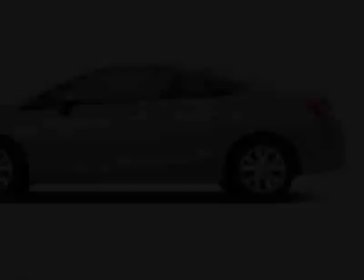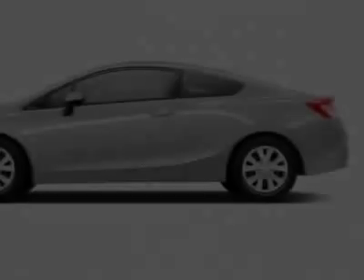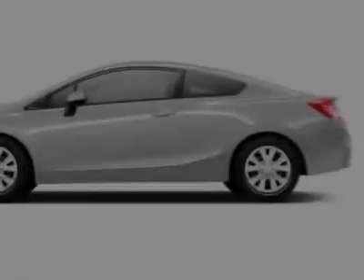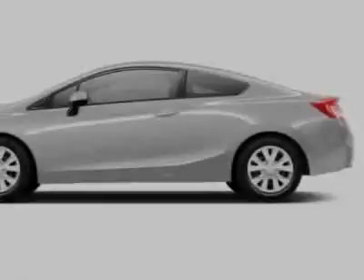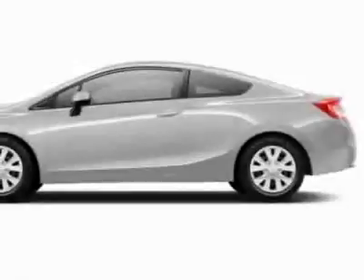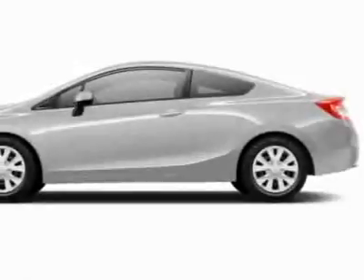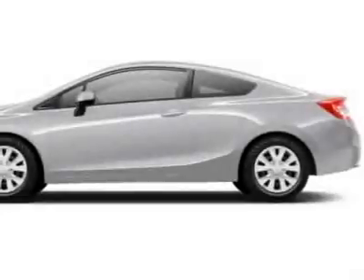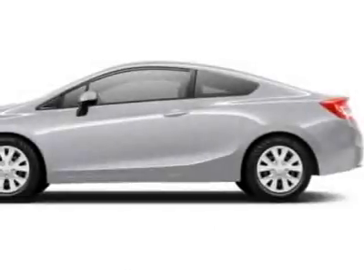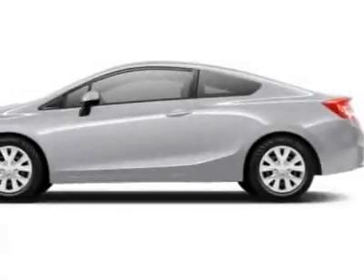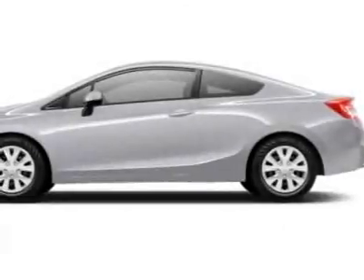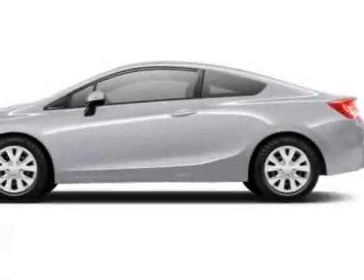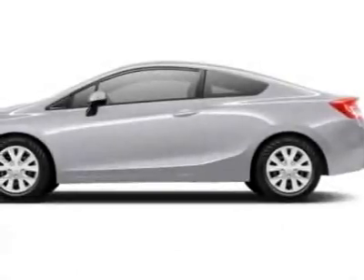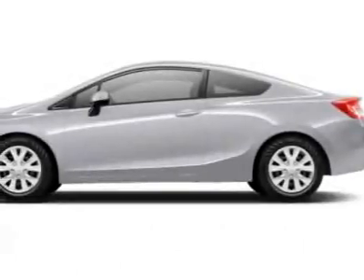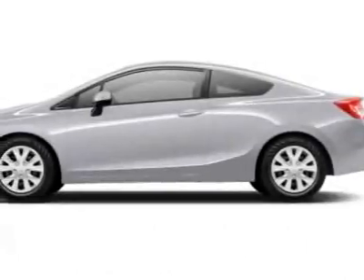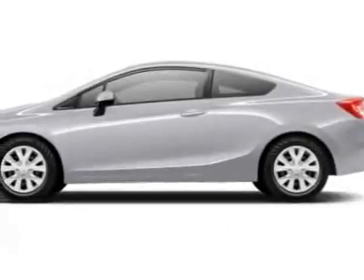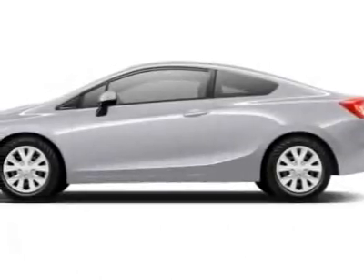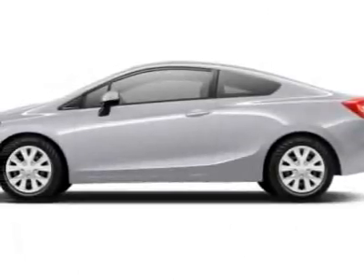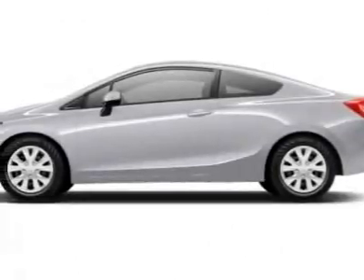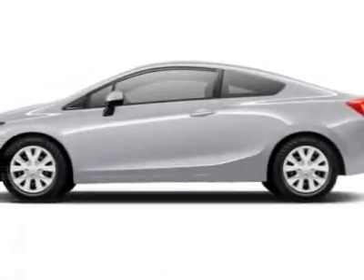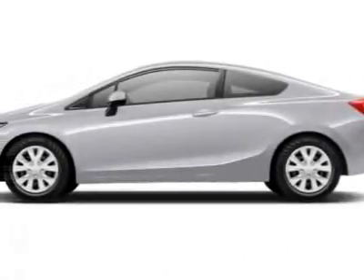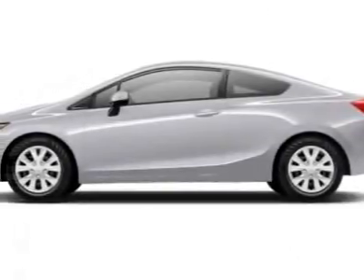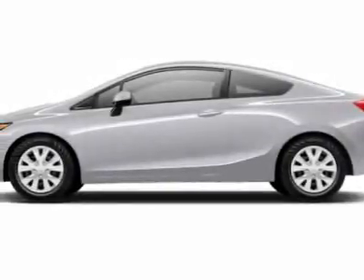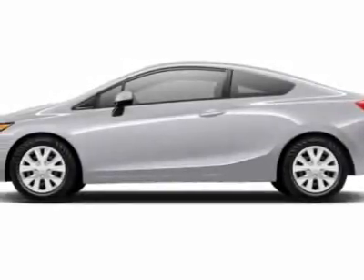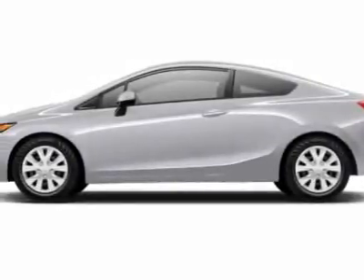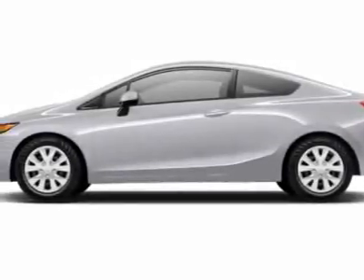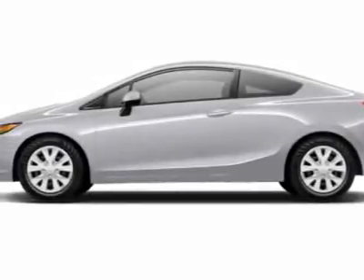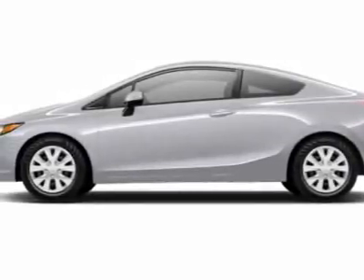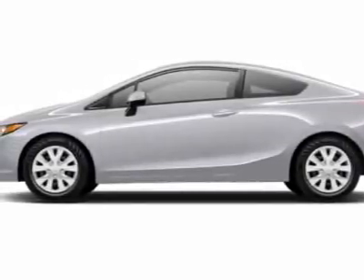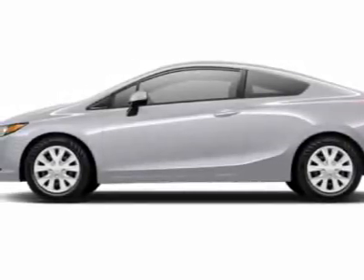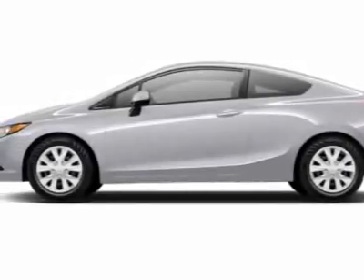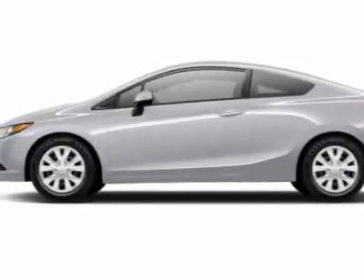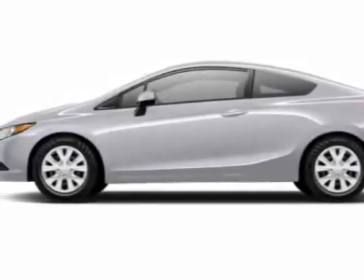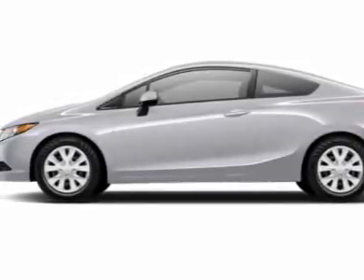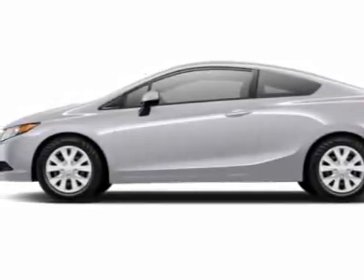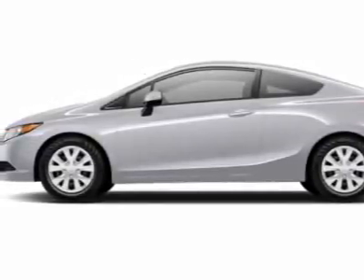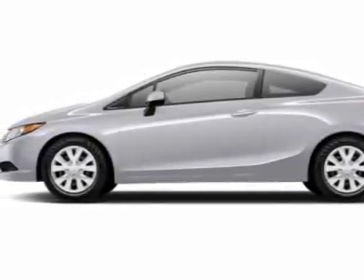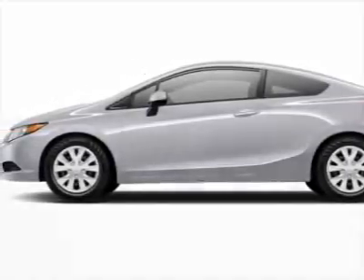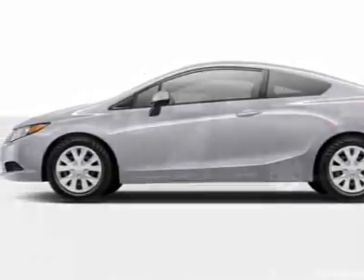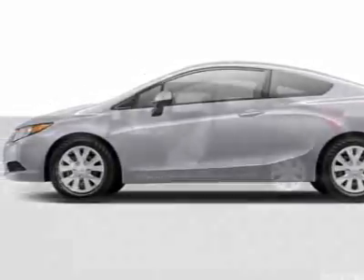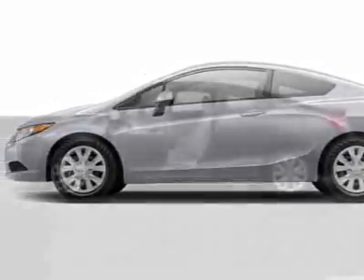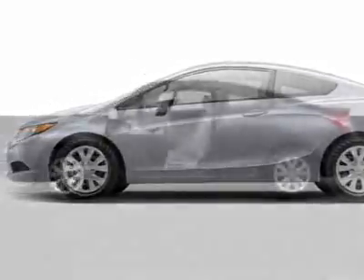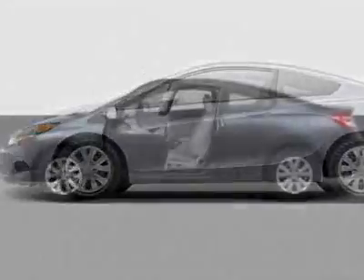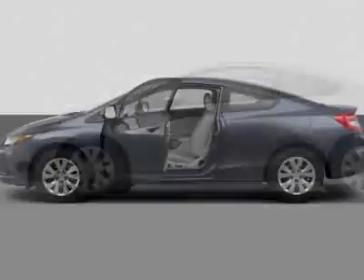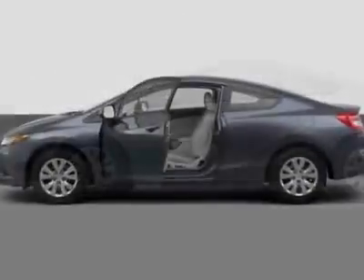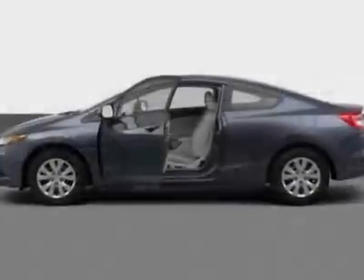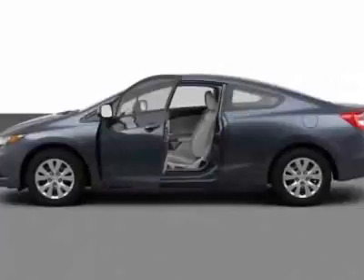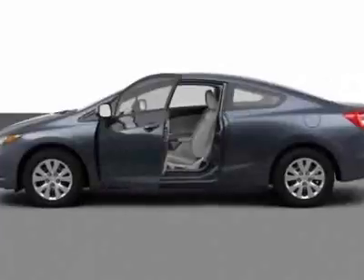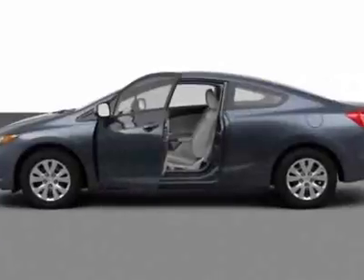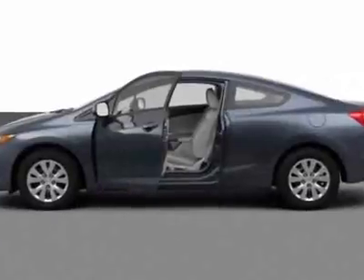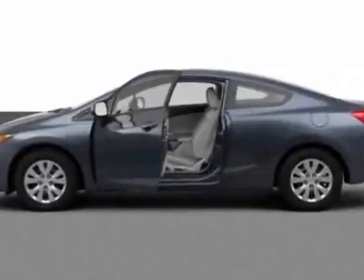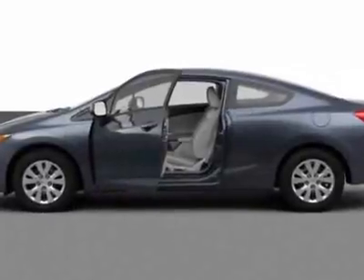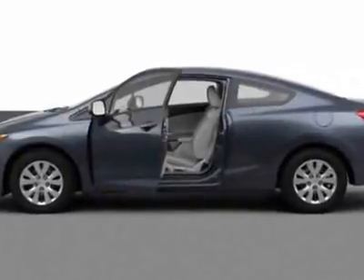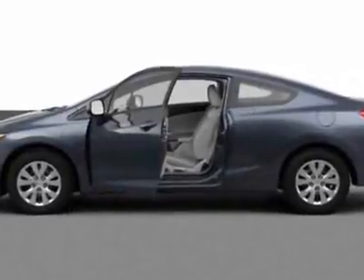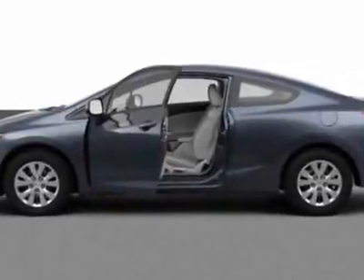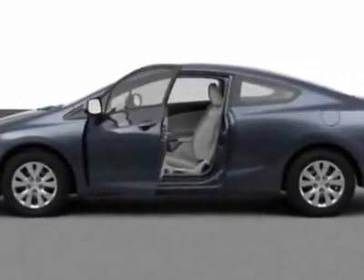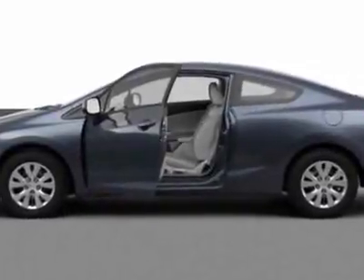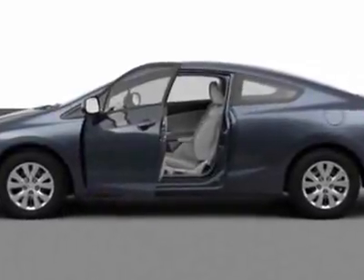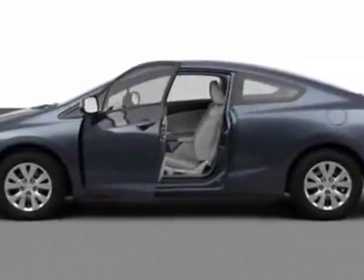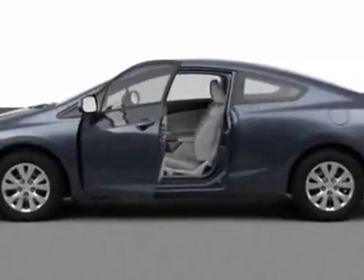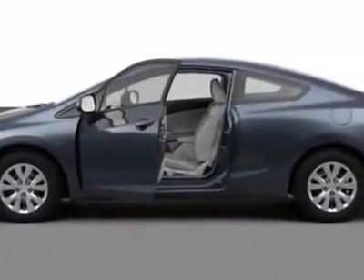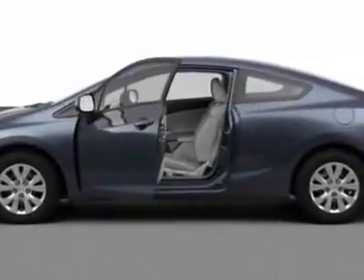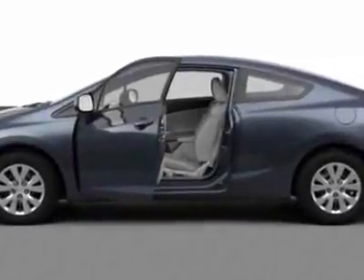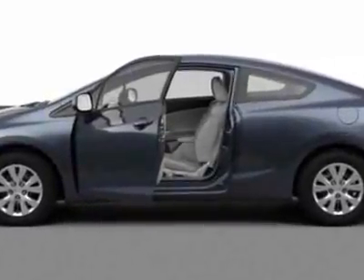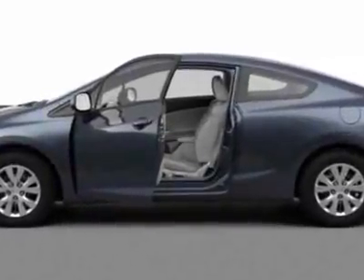Take a look at this new 2012 Honda Civic Coupe. For your protection, this vehicle has a full factory warranty.